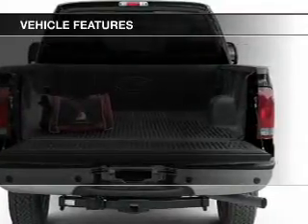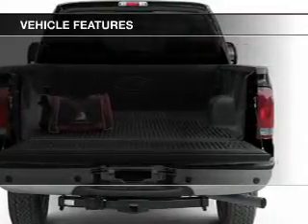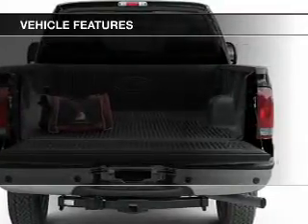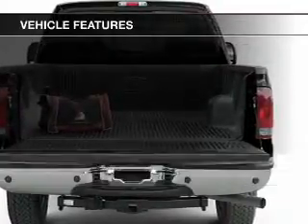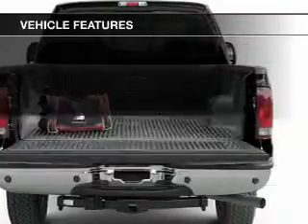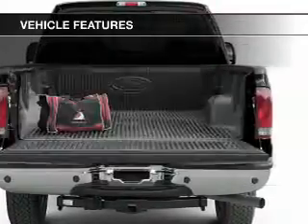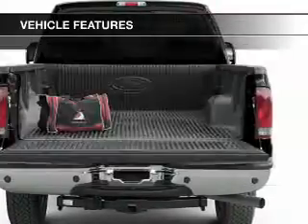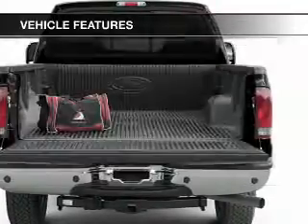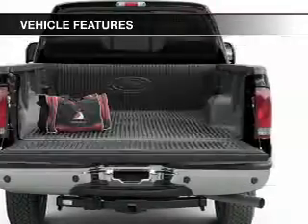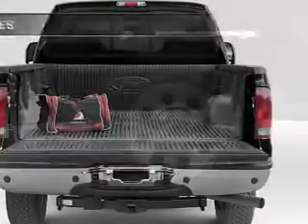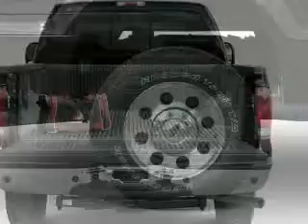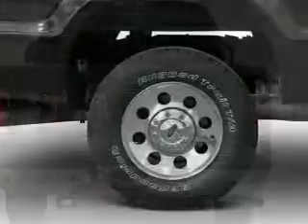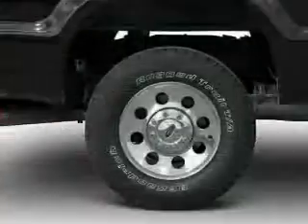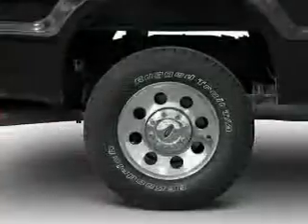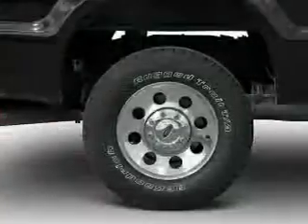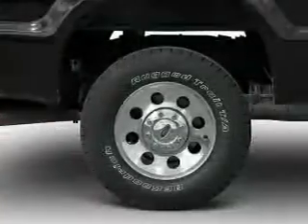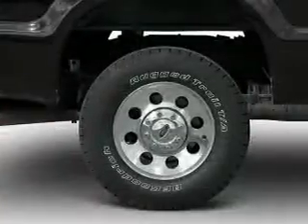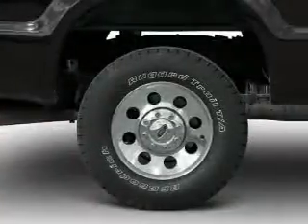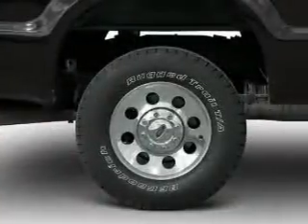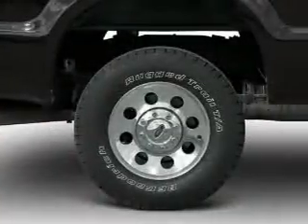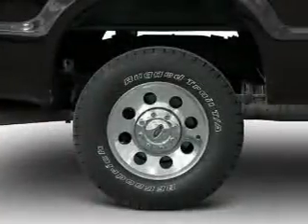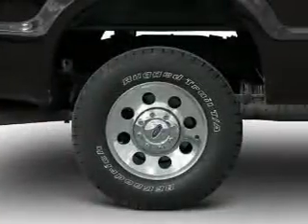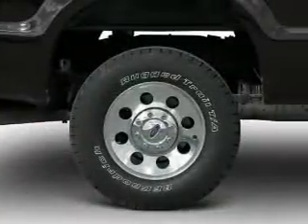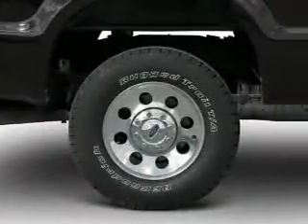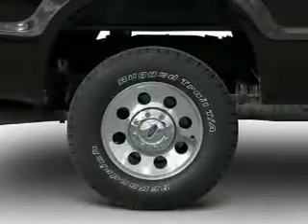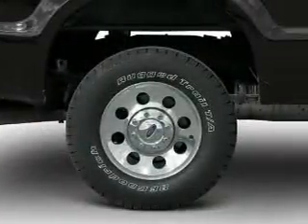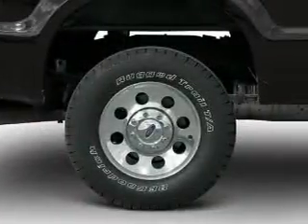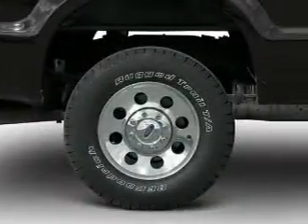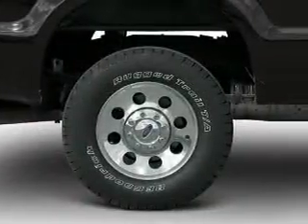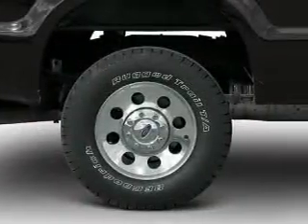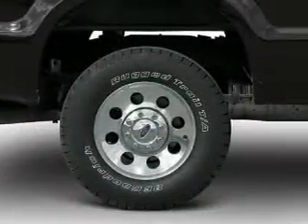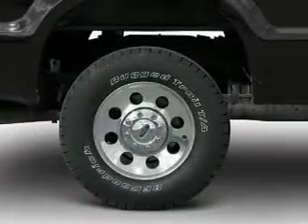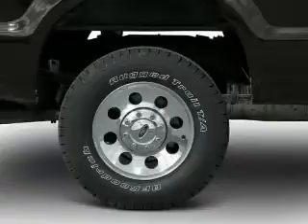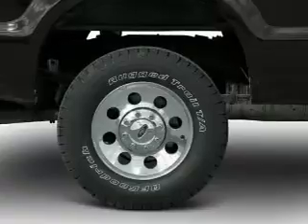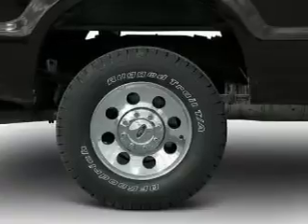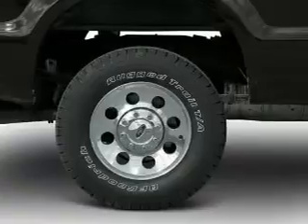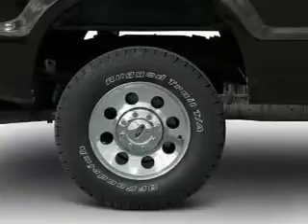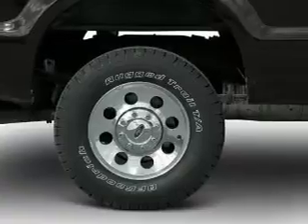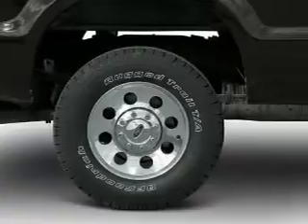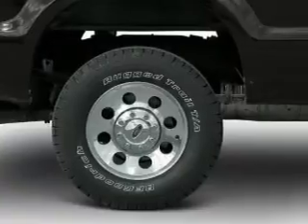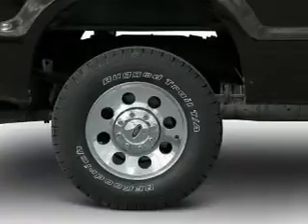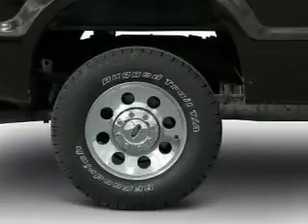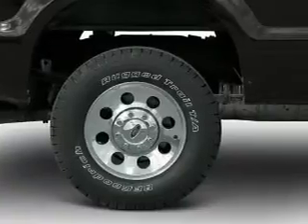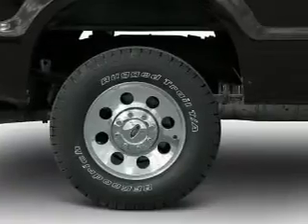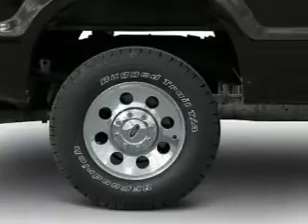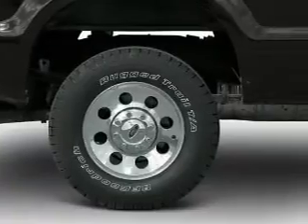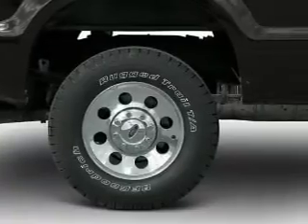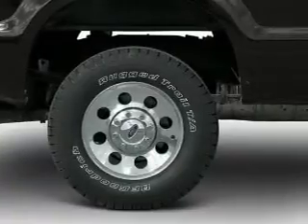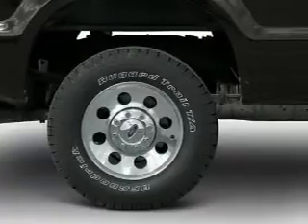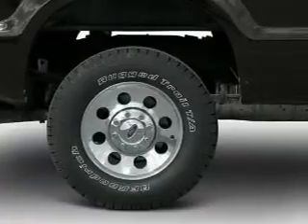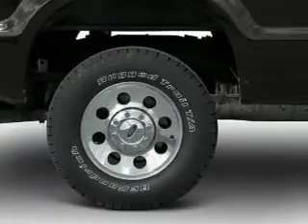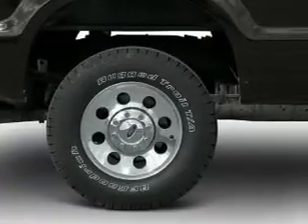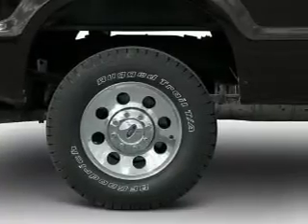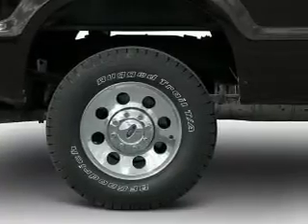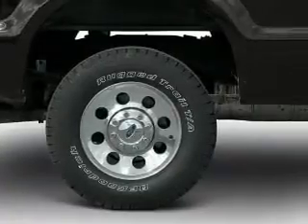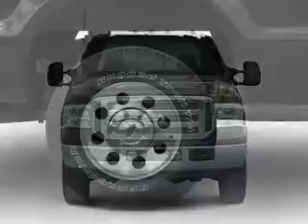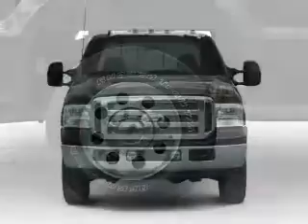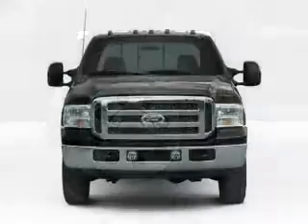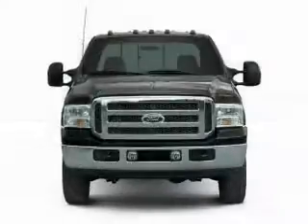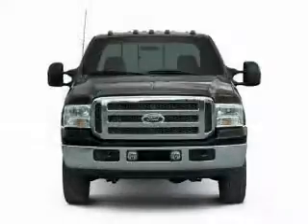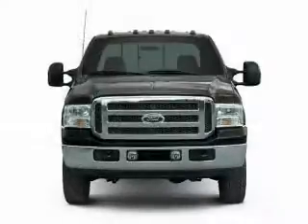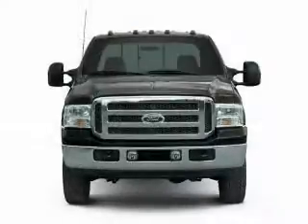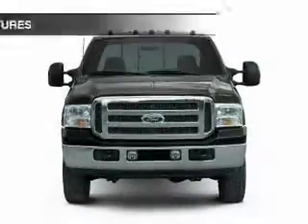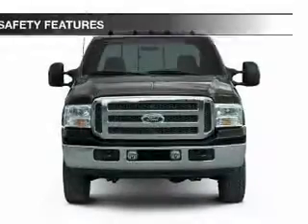An adjustable tilt steering wheel, an alarm system, power seats, keyless entry, and split rear seats.